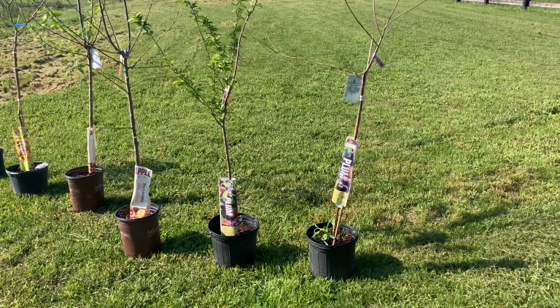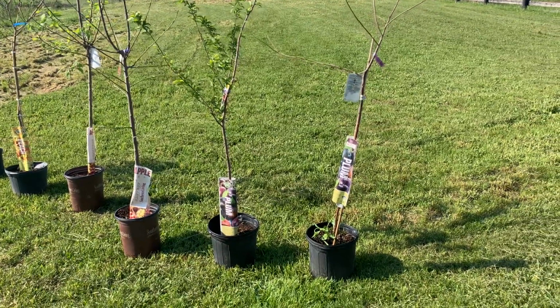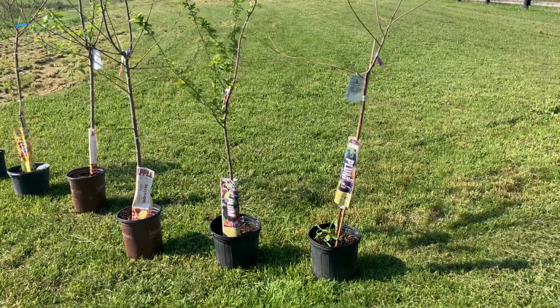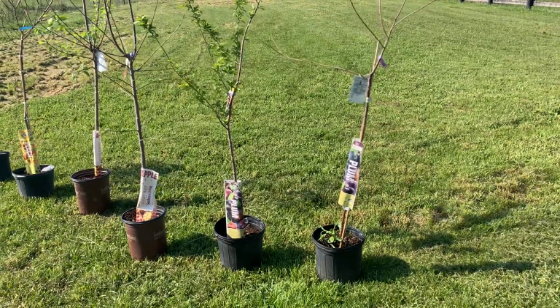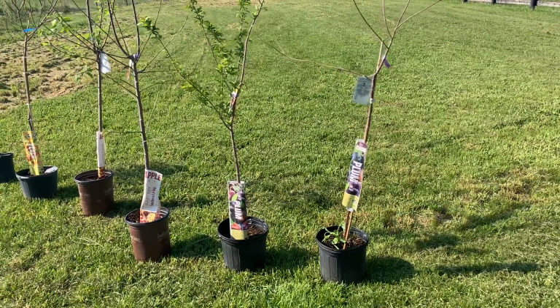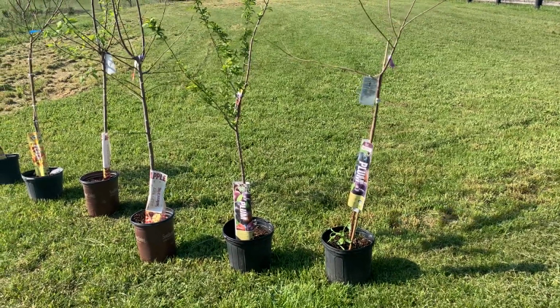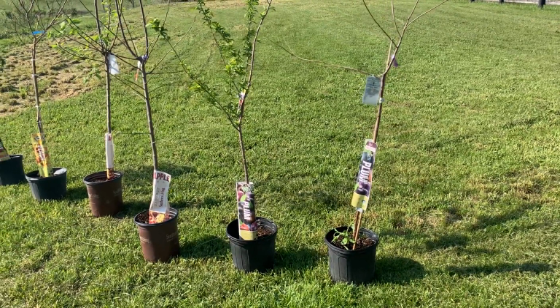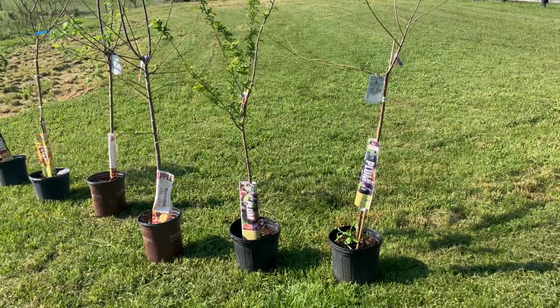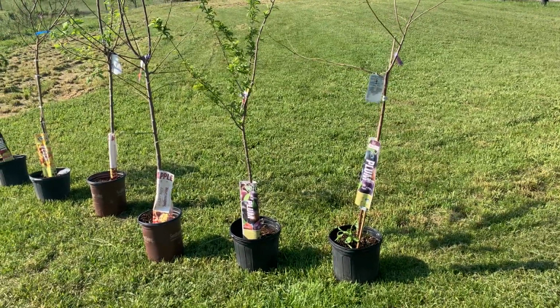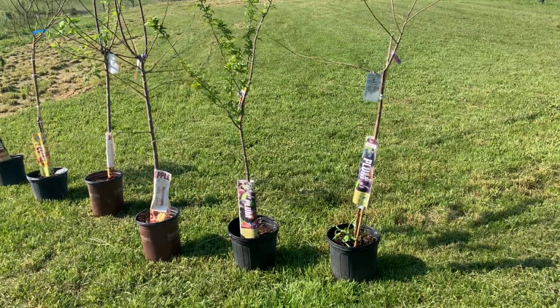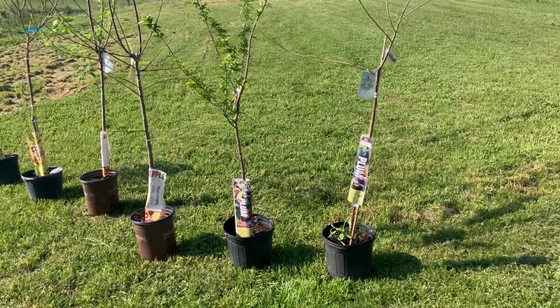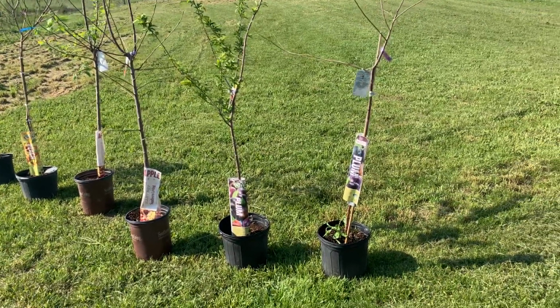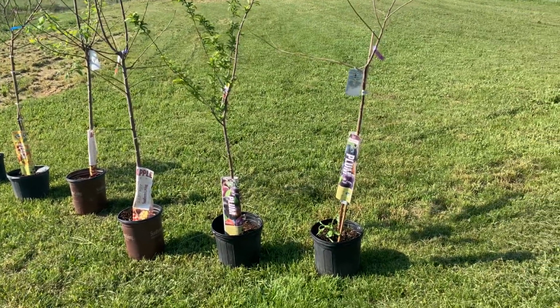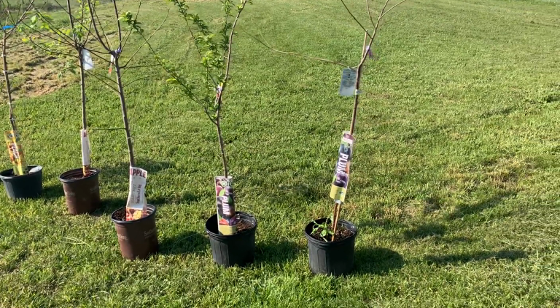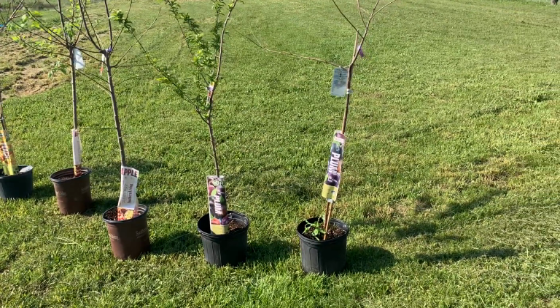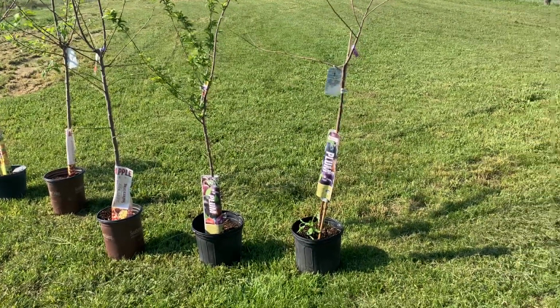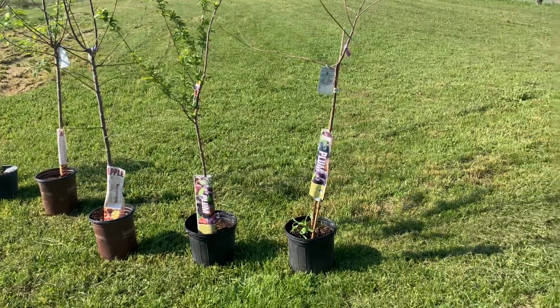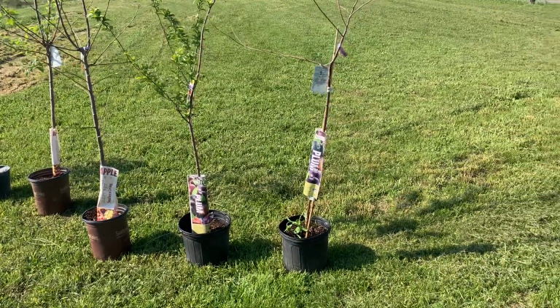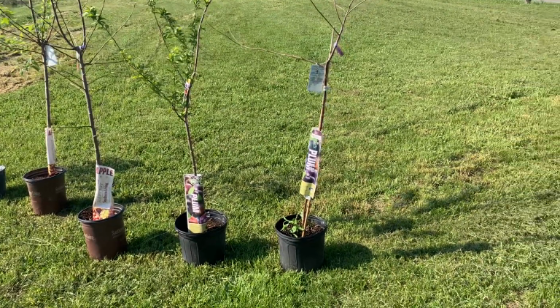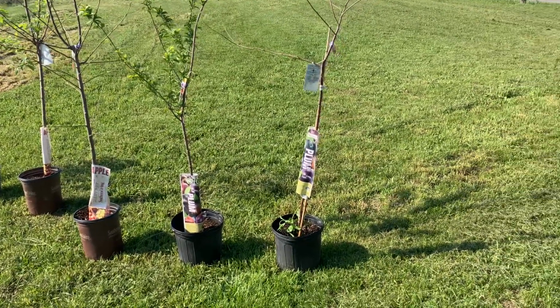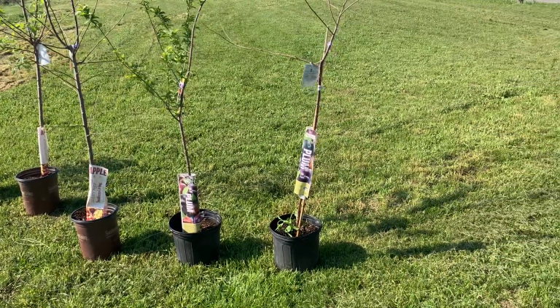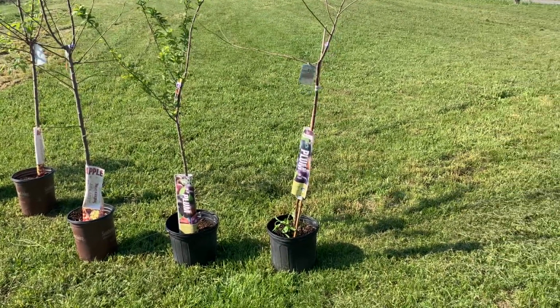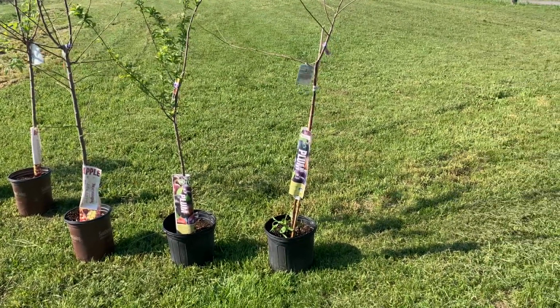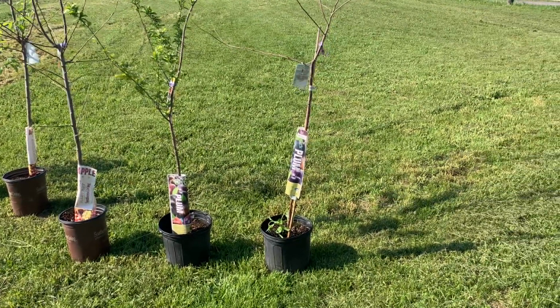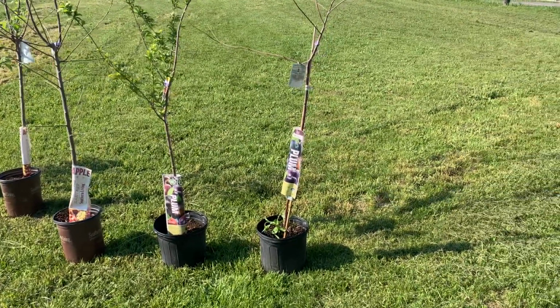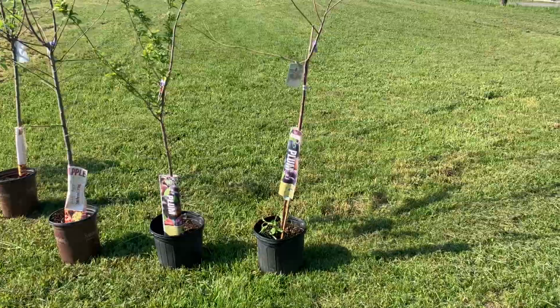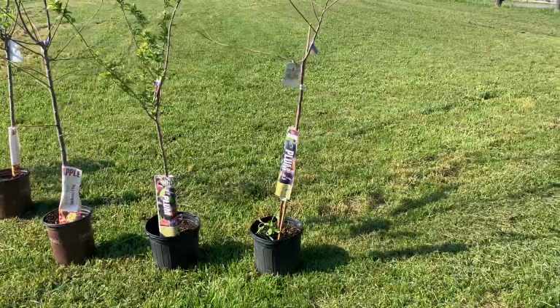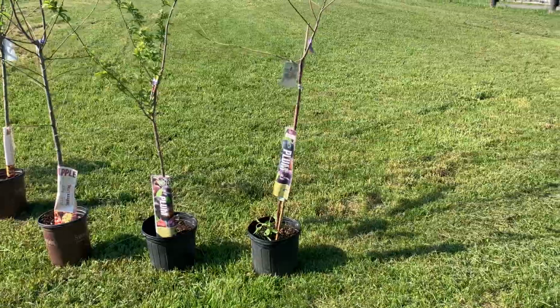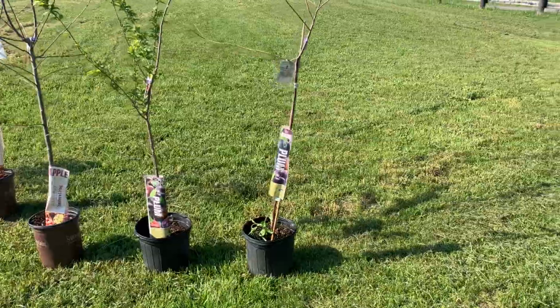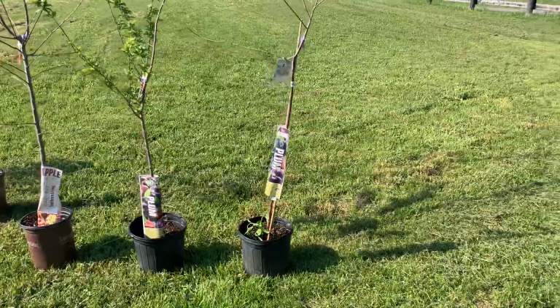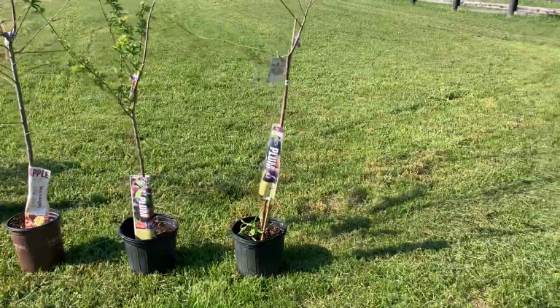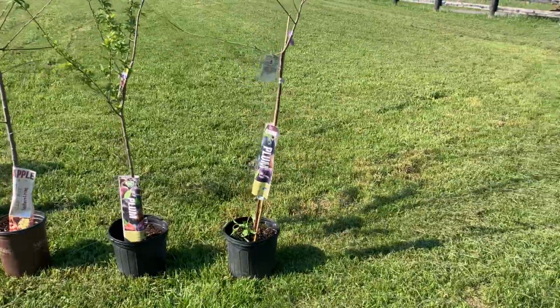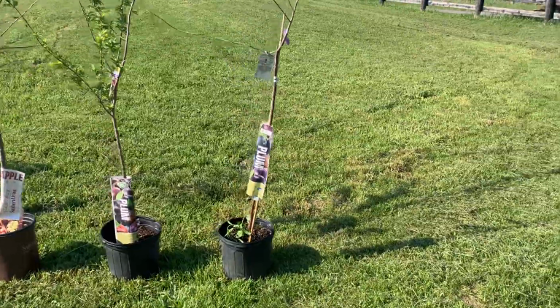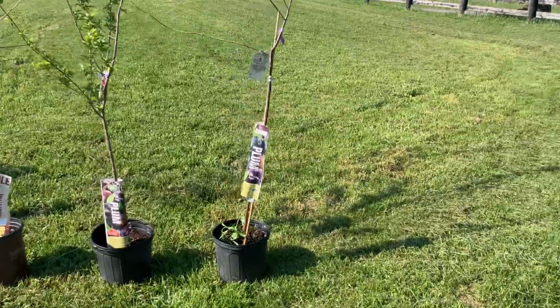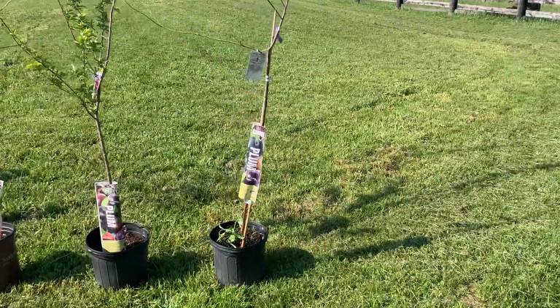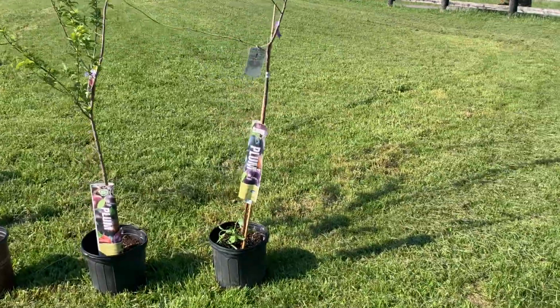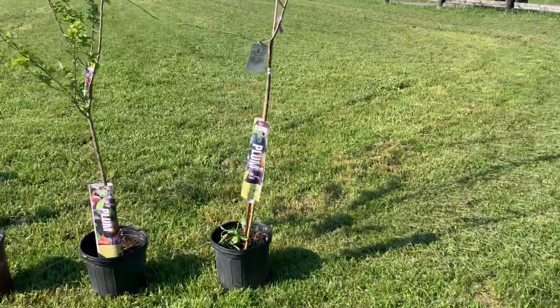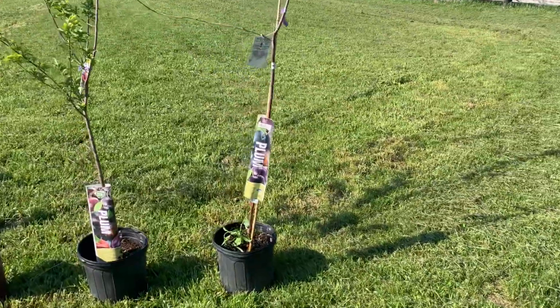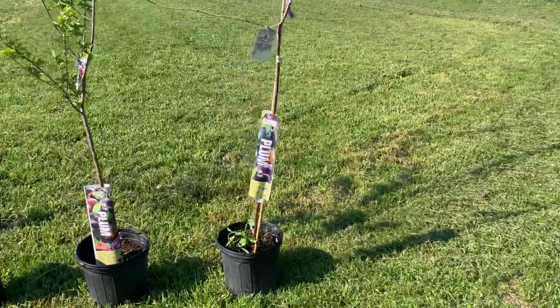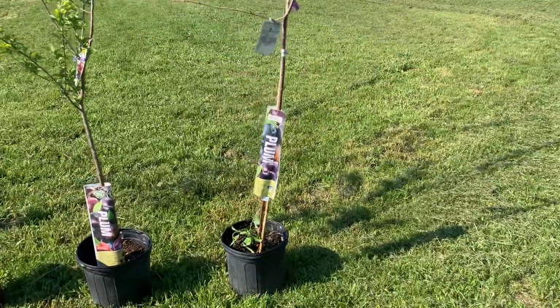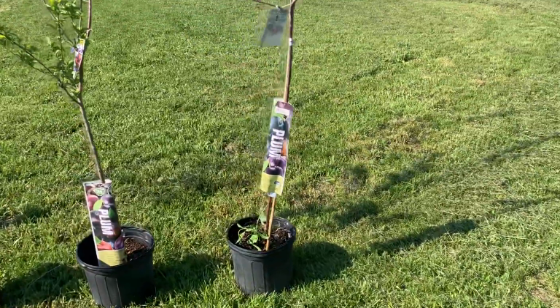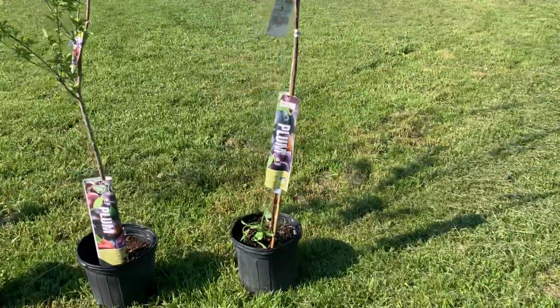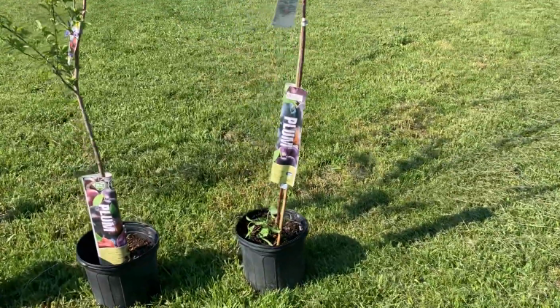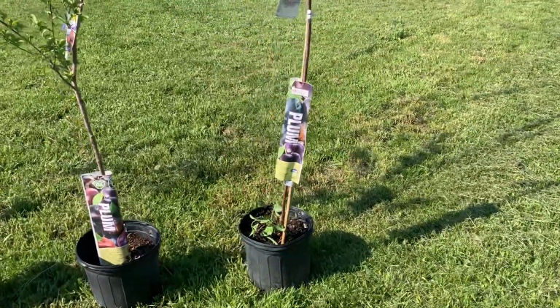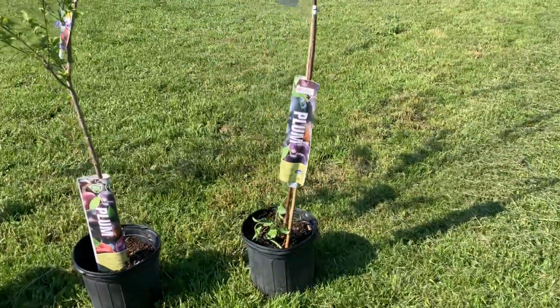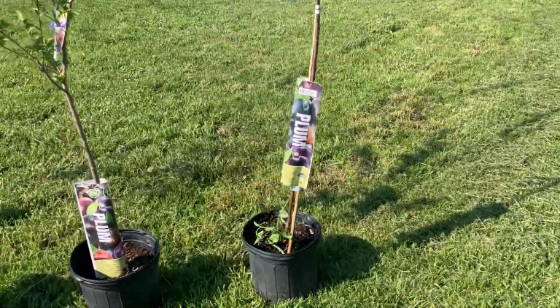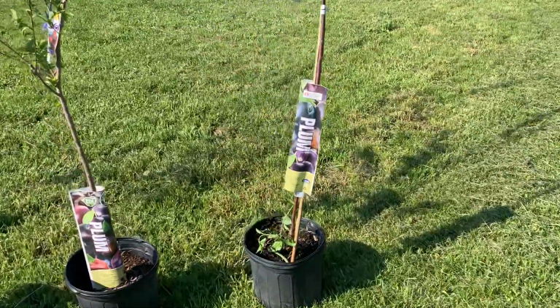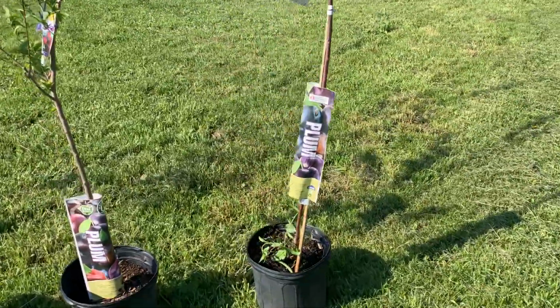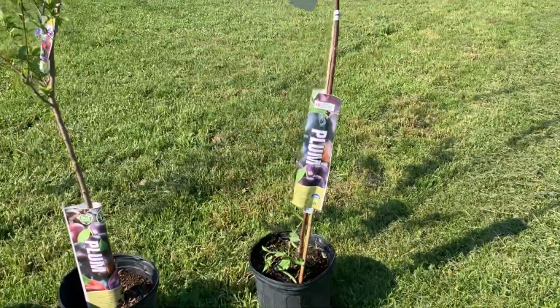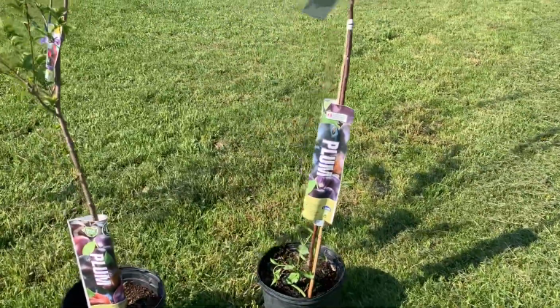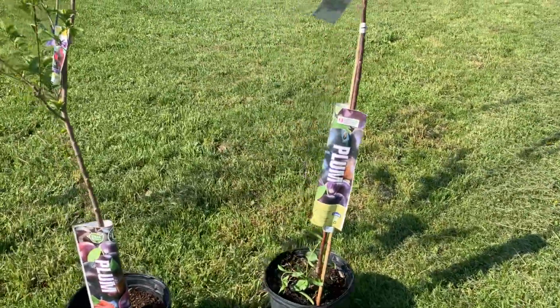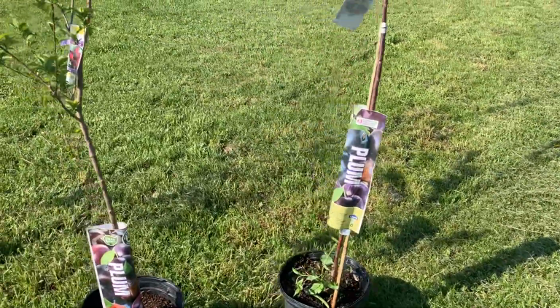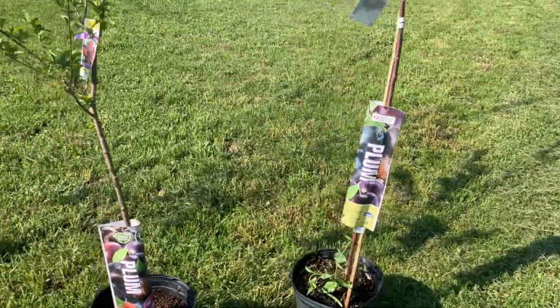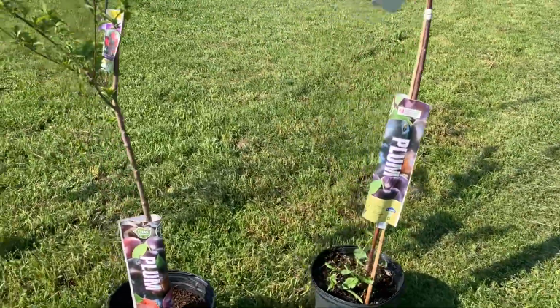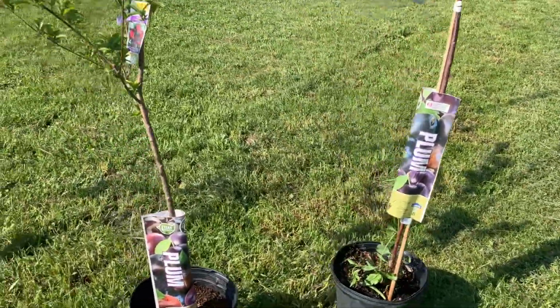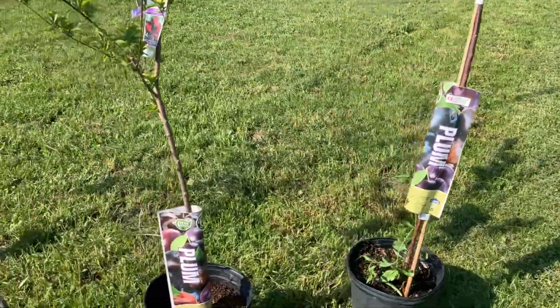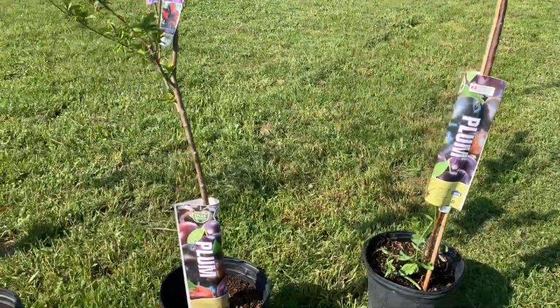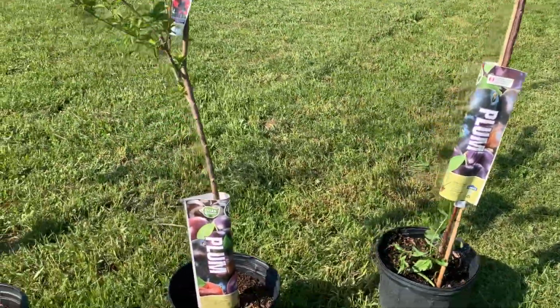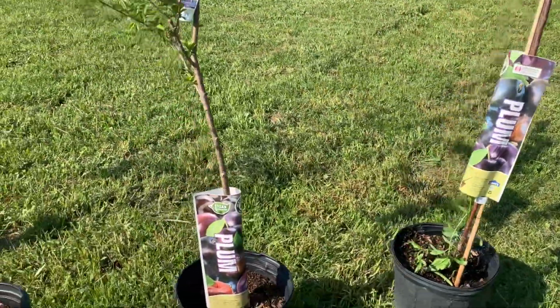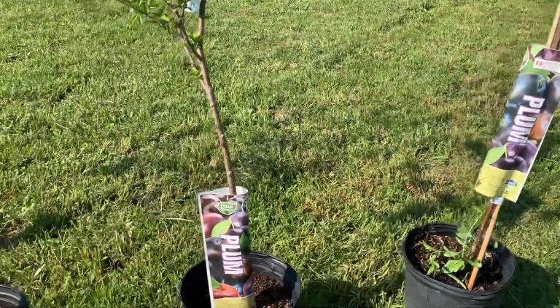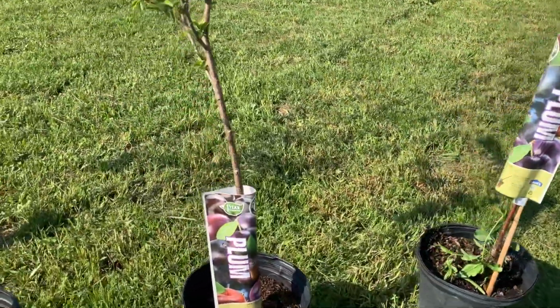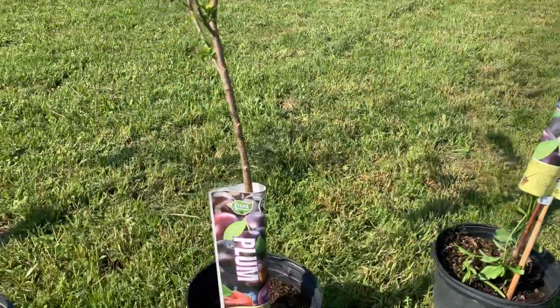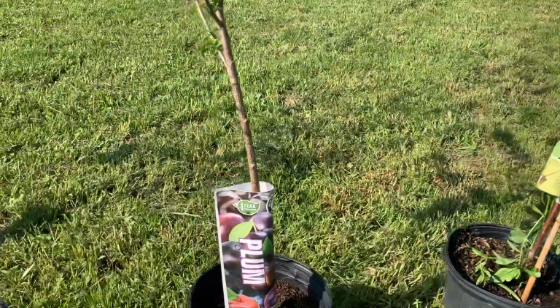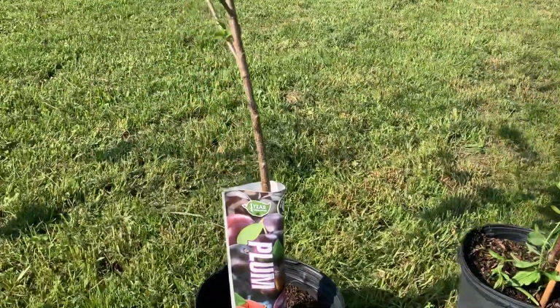Here is the beginning of our orchard. There's two plum trees right there. Those are plum.